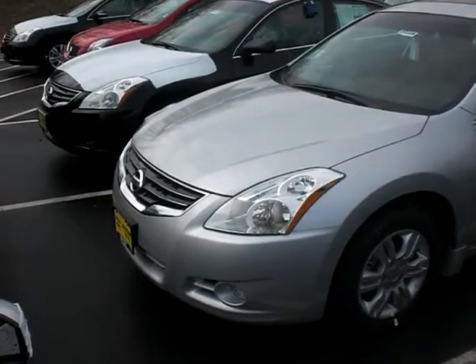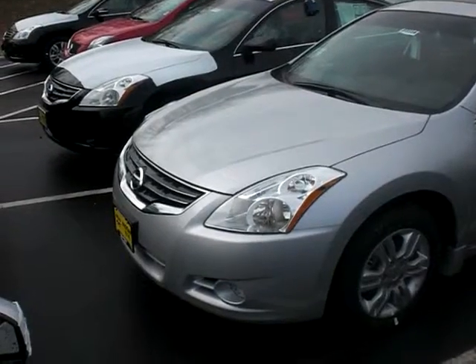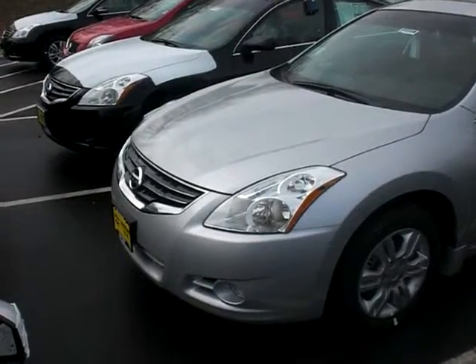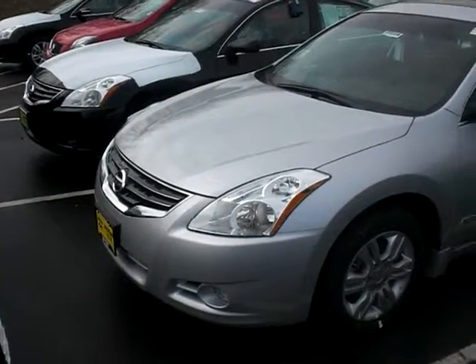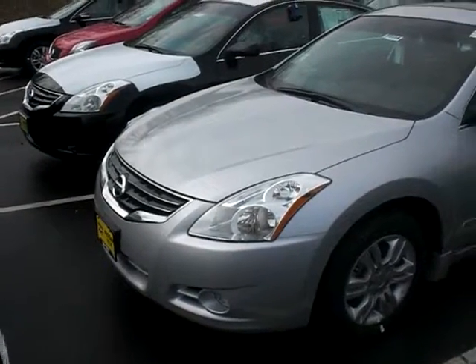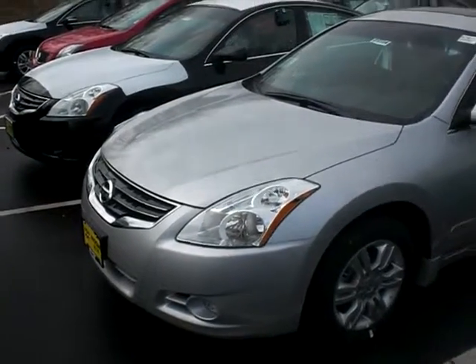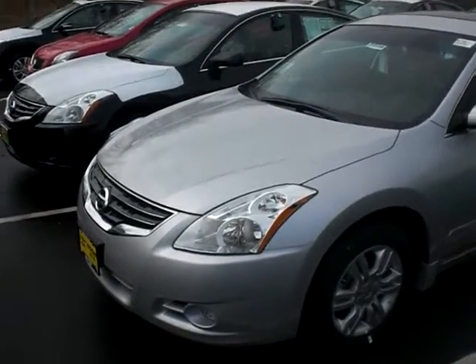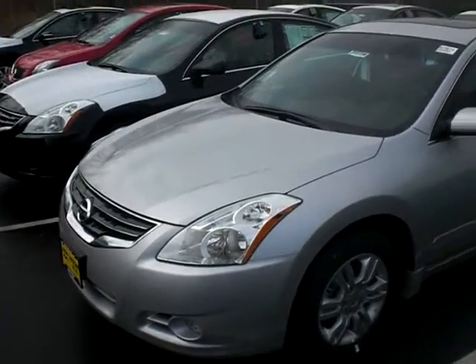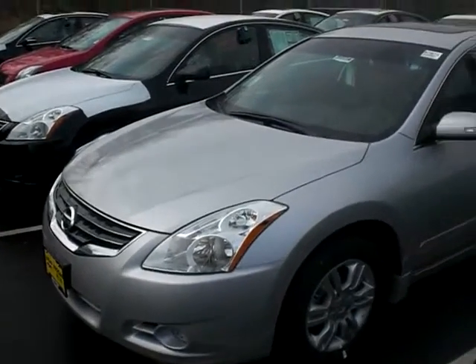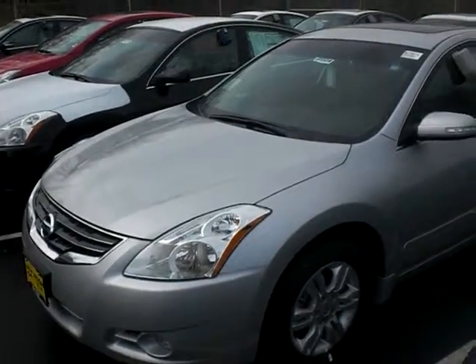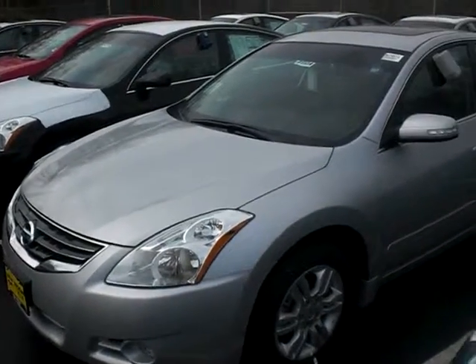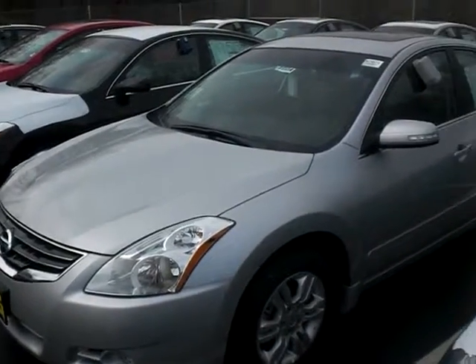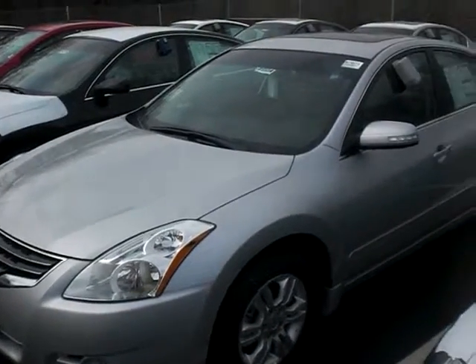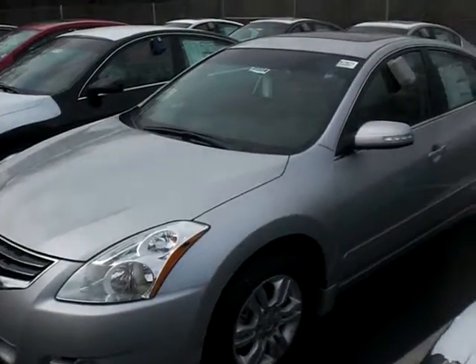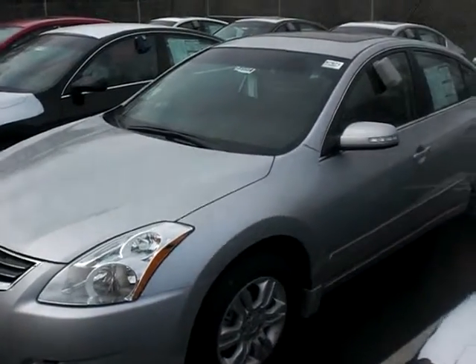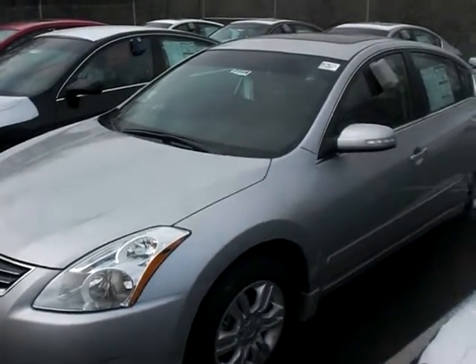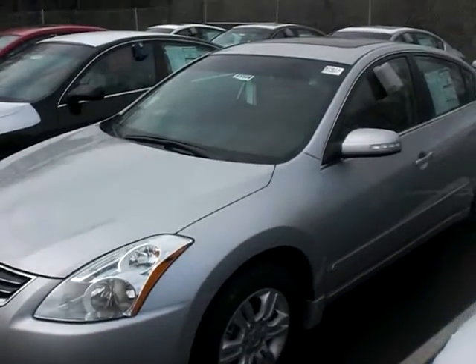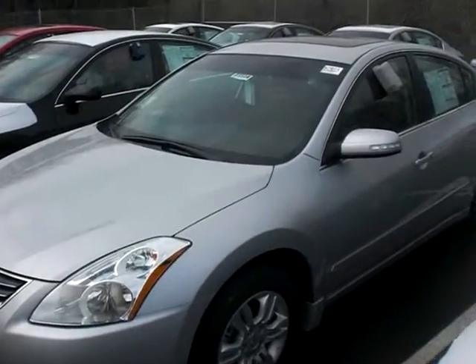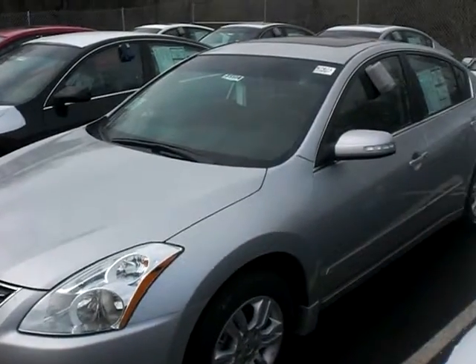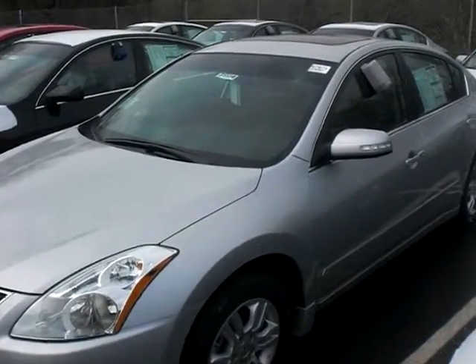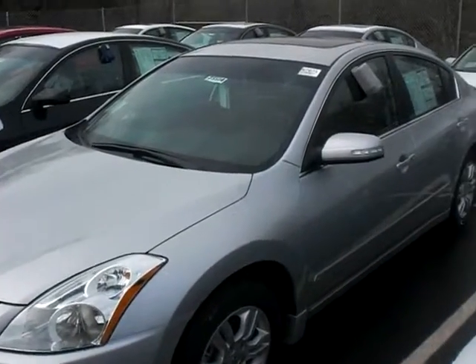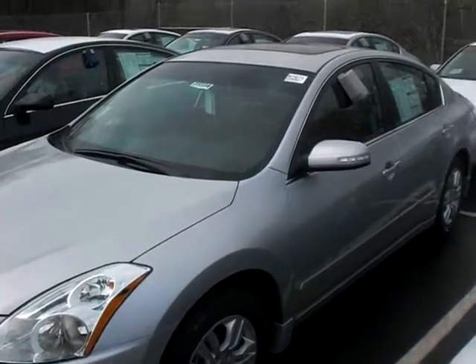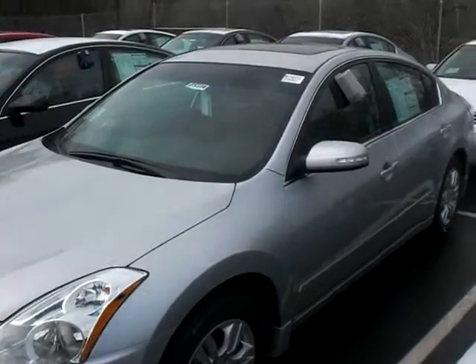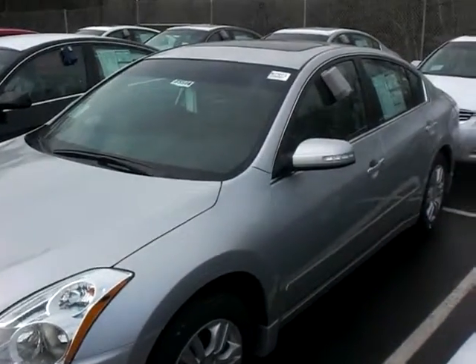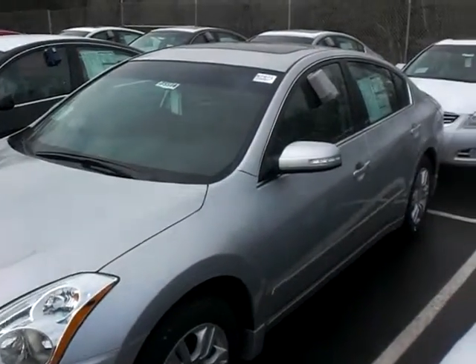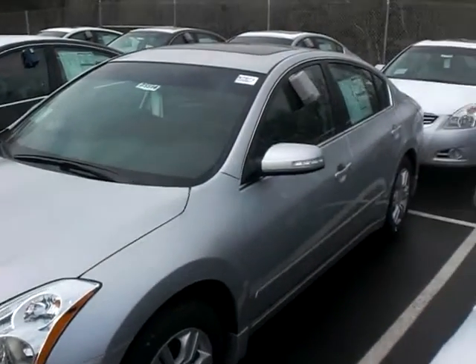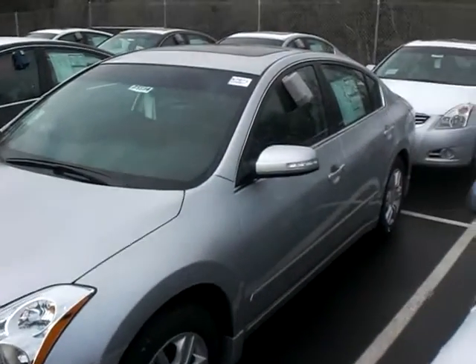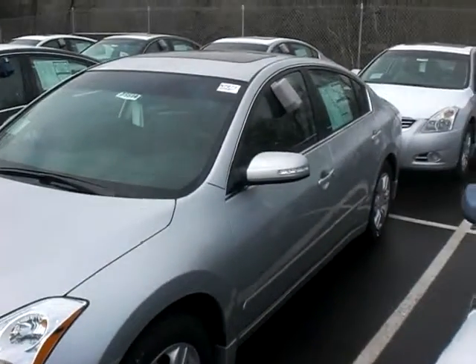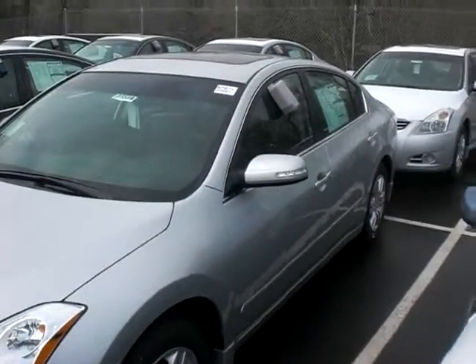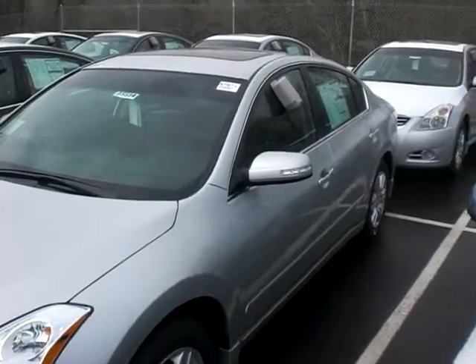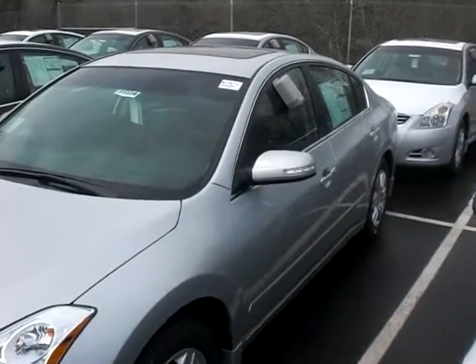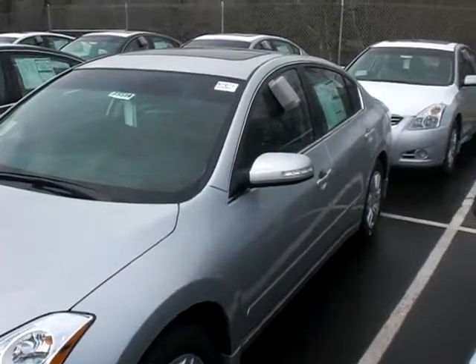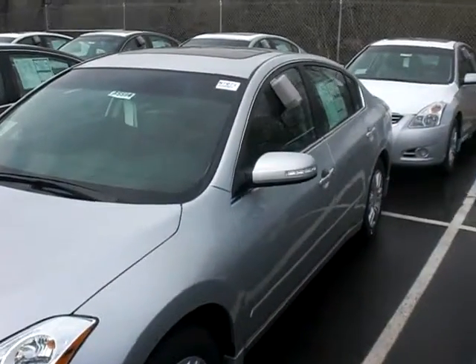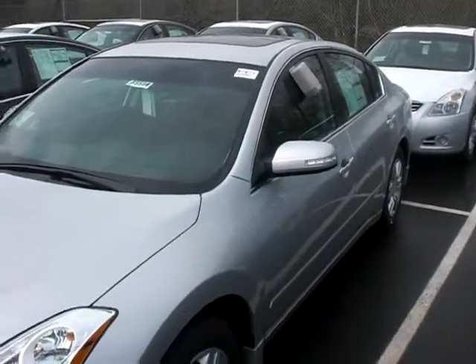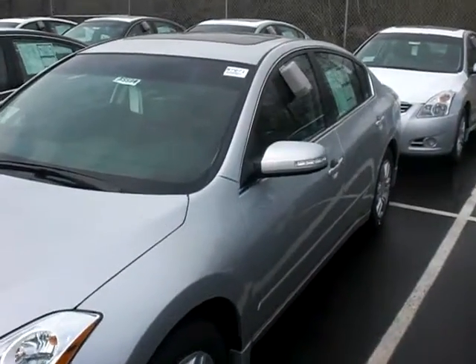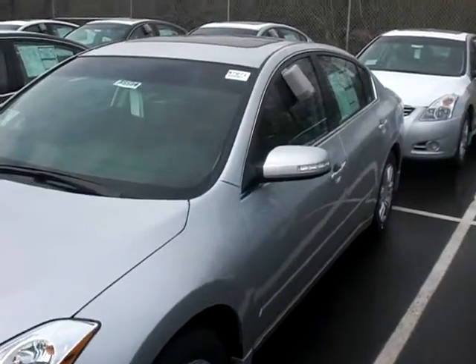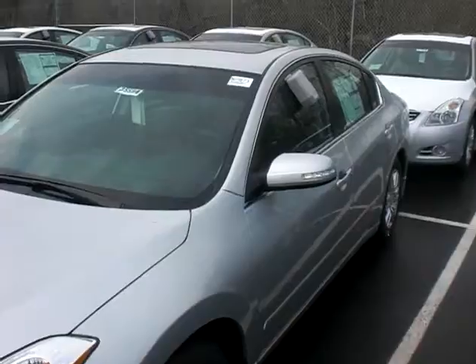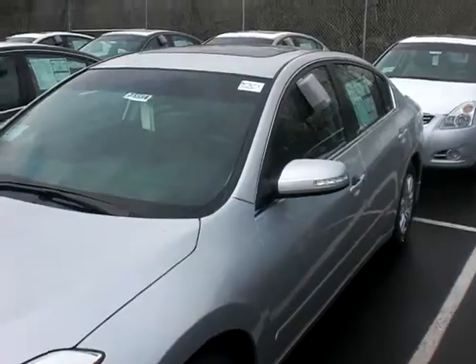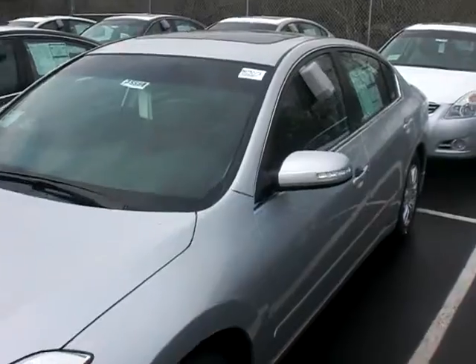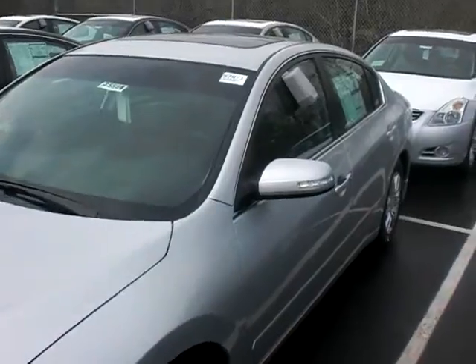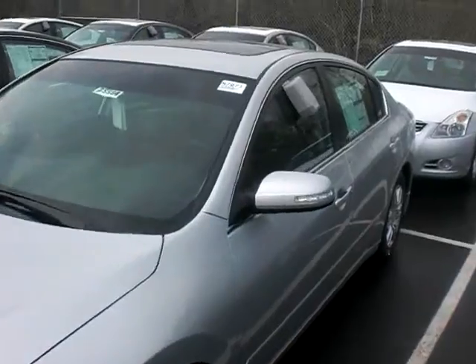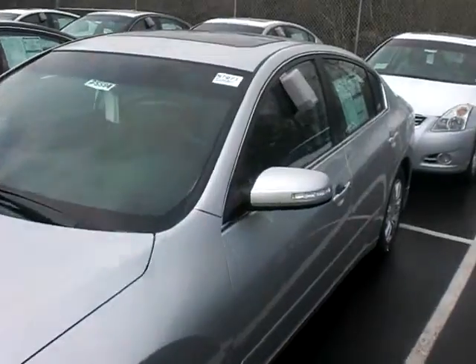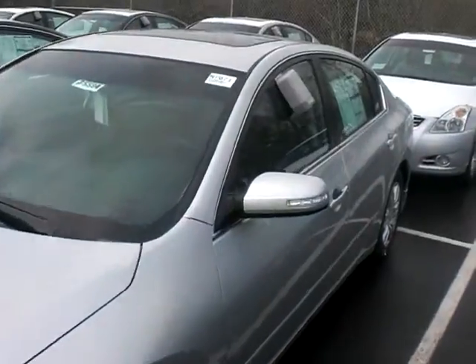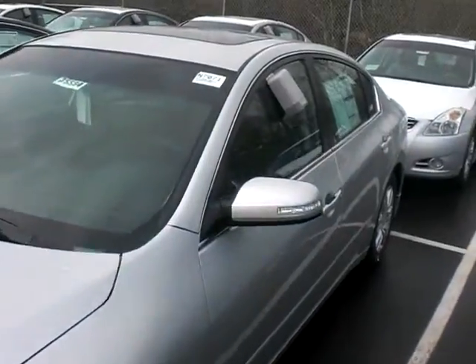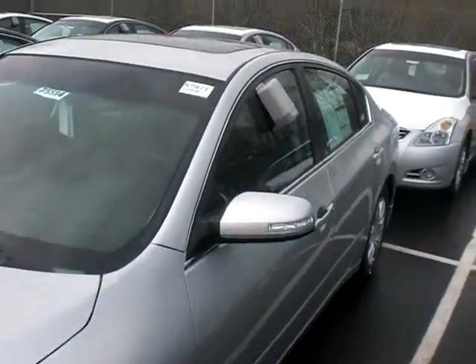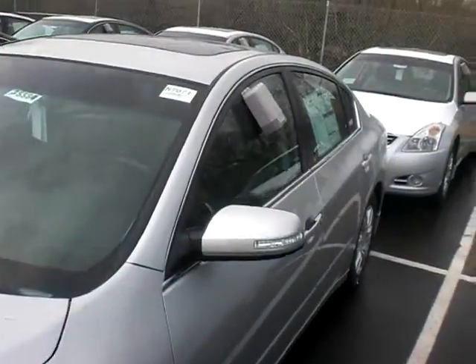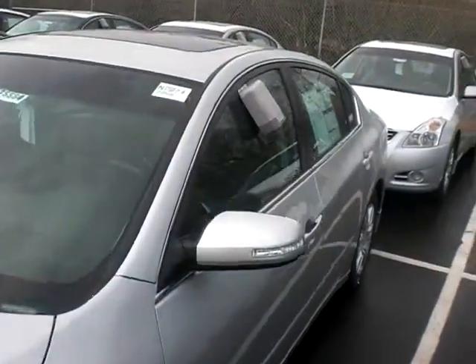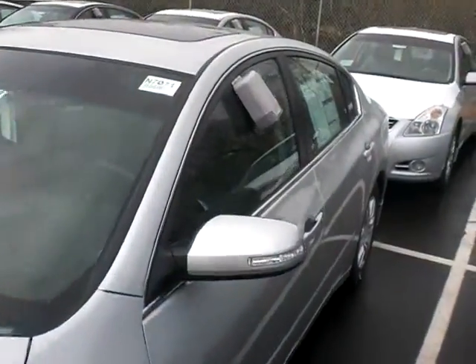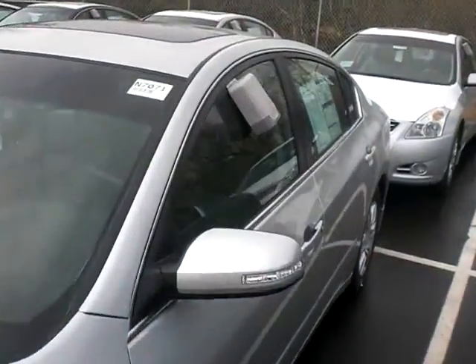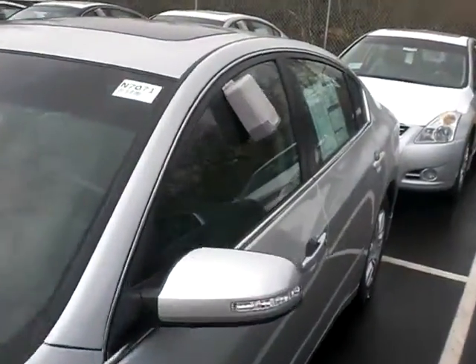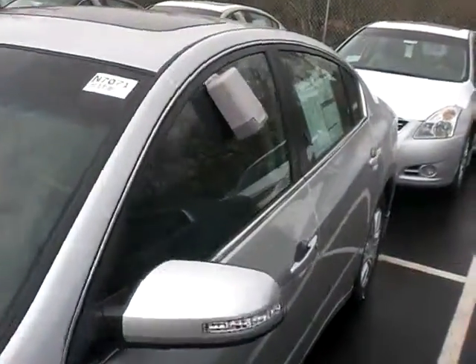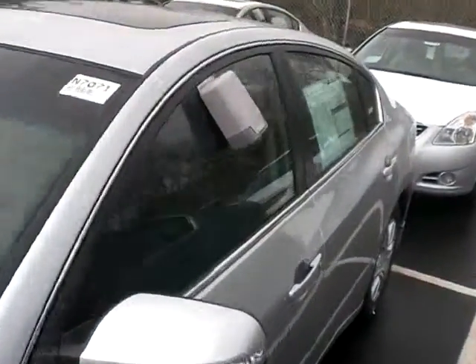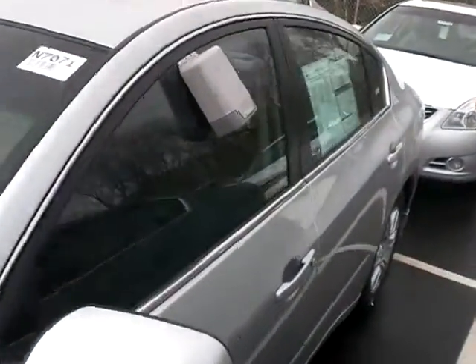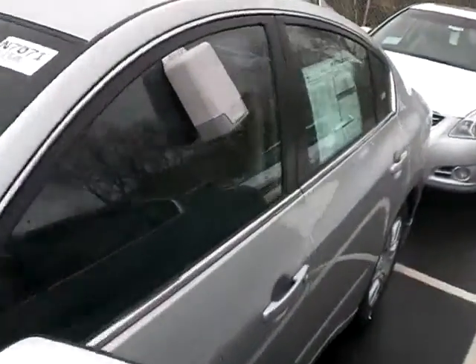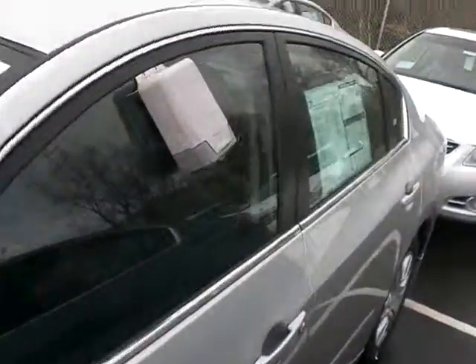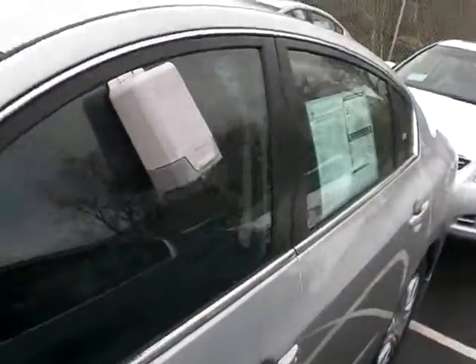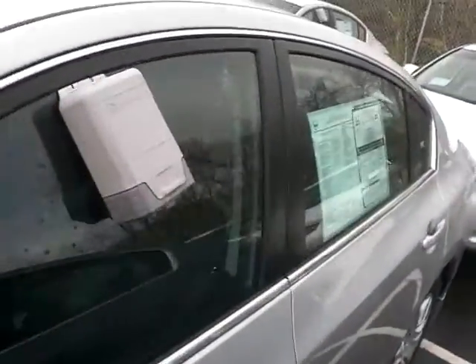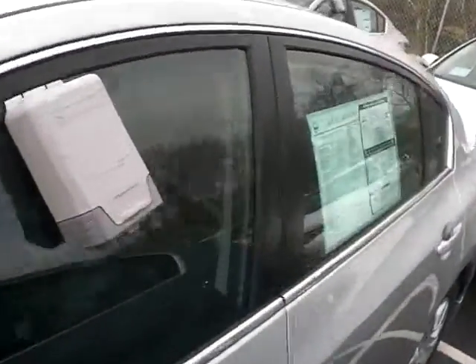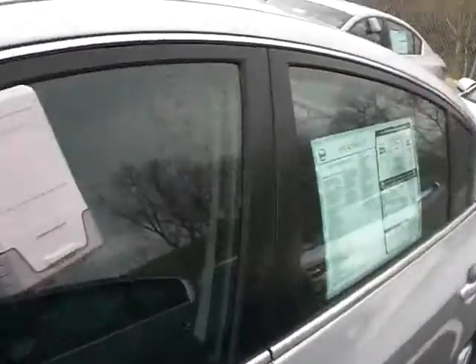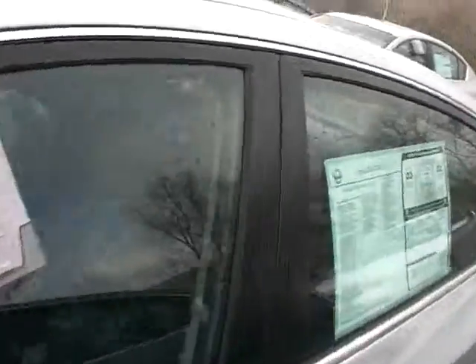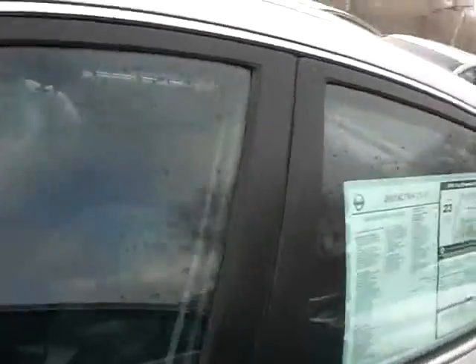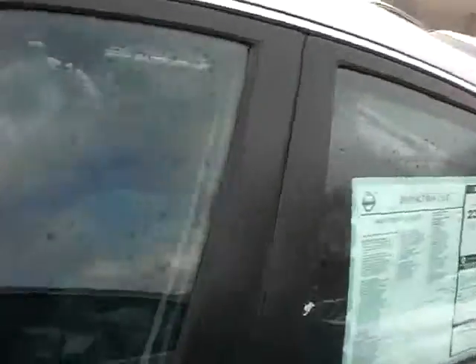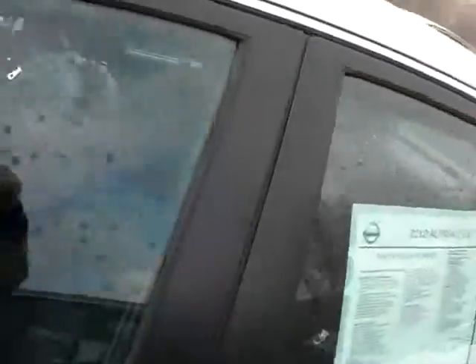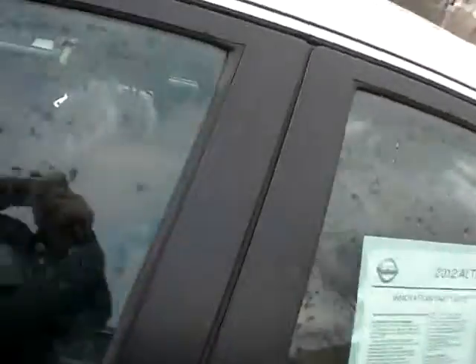Hey, it's JP from Lutheran Nissan Kia. I want to thank you for inquiring about the 2012 Nissan Altima. This is going to be the 2.5 SL.